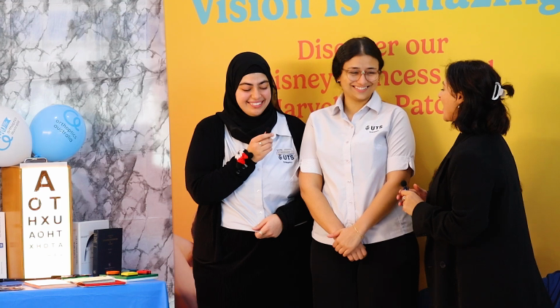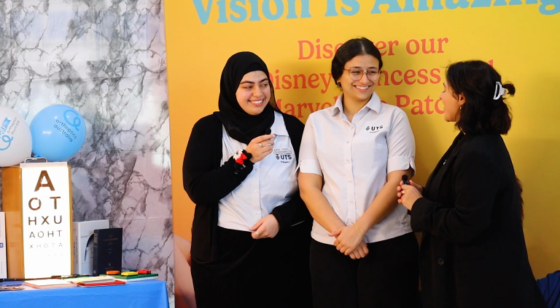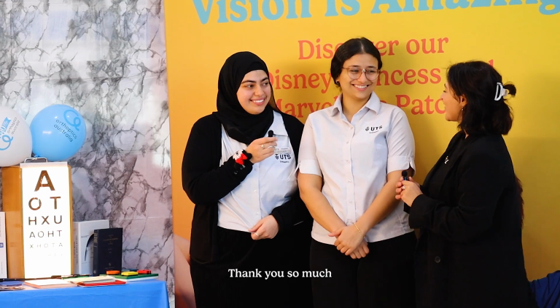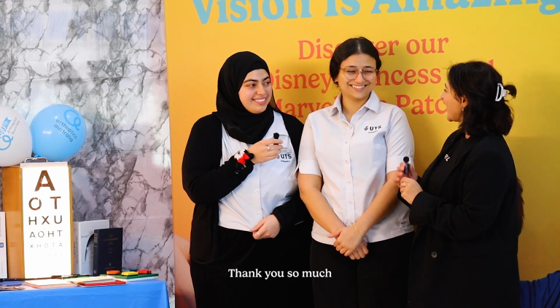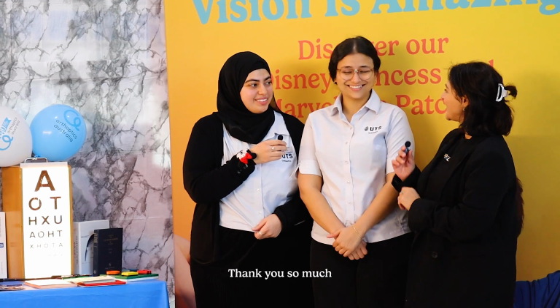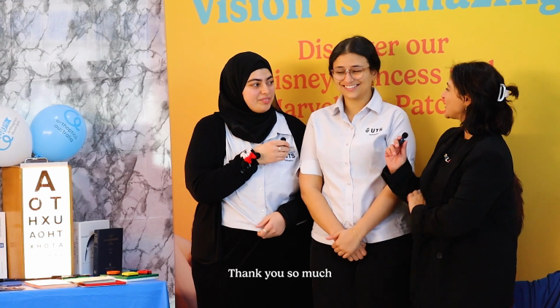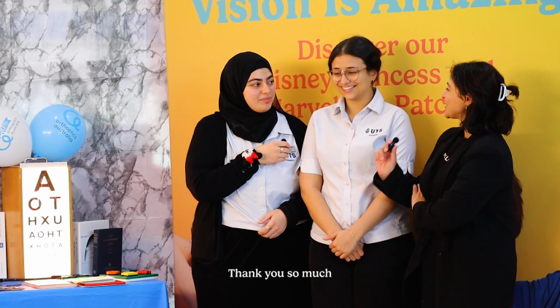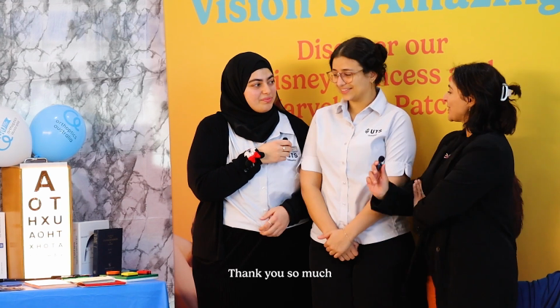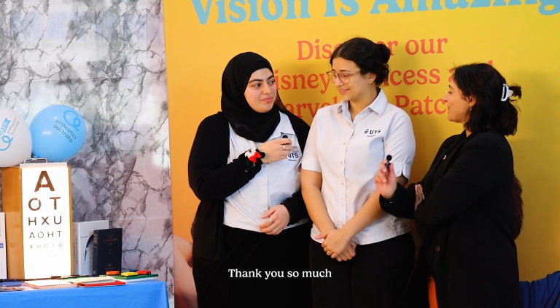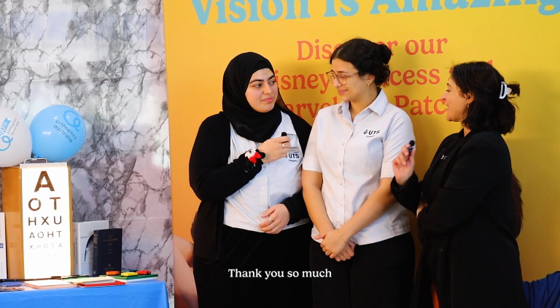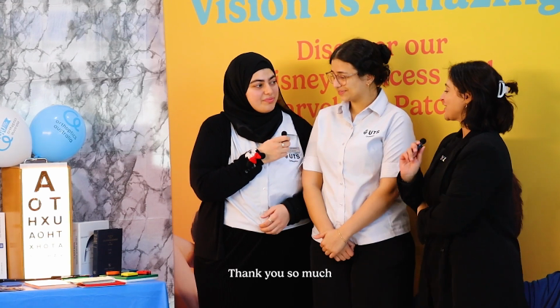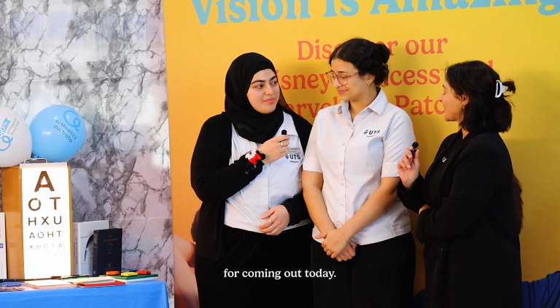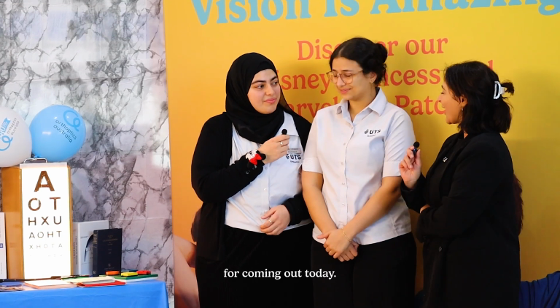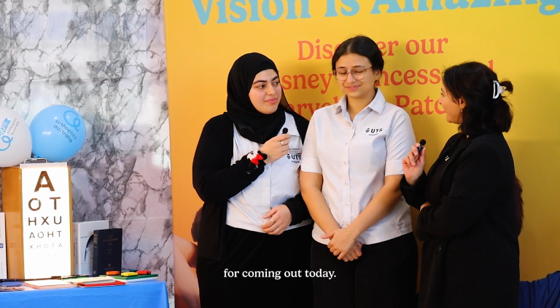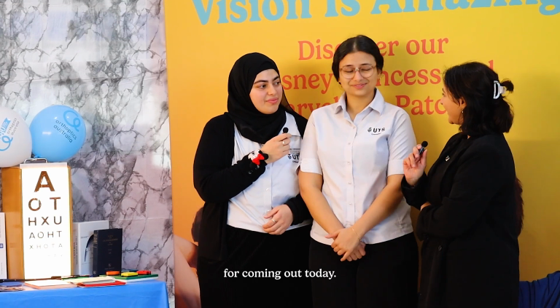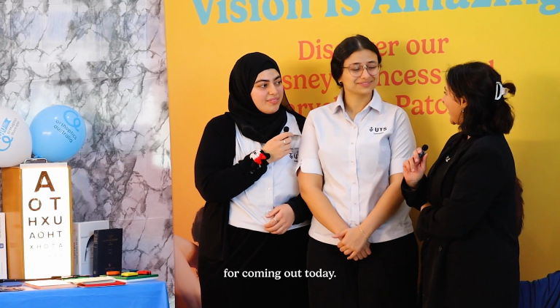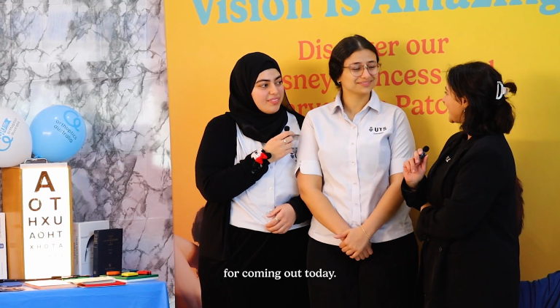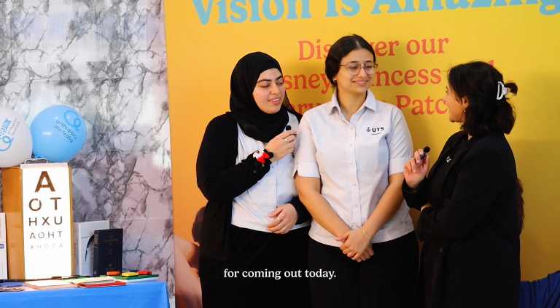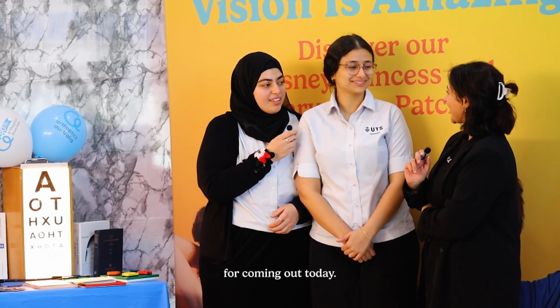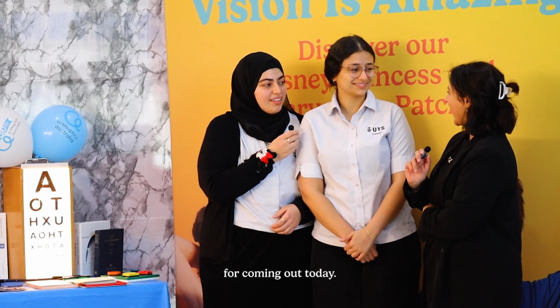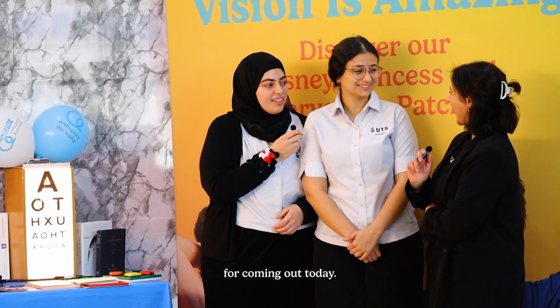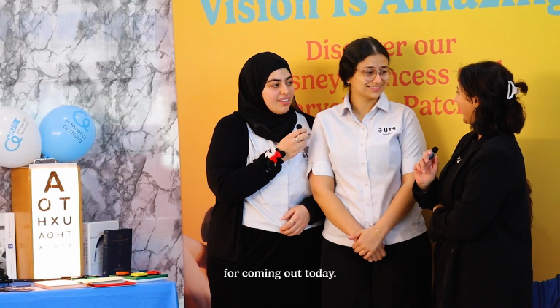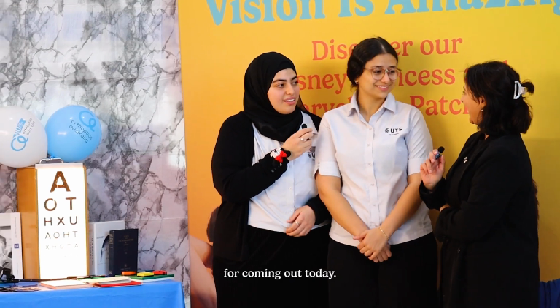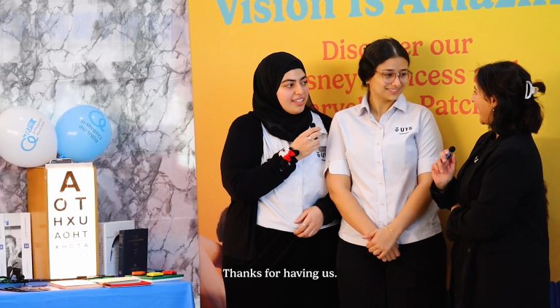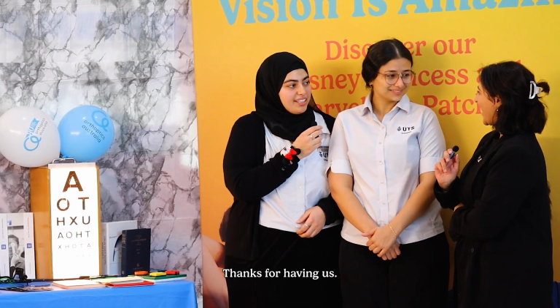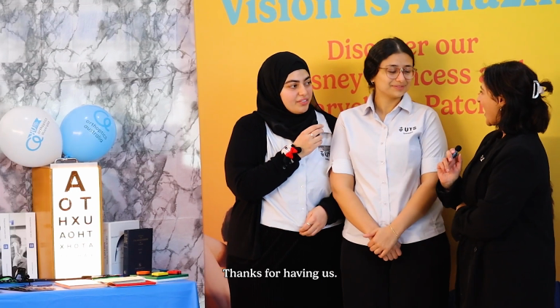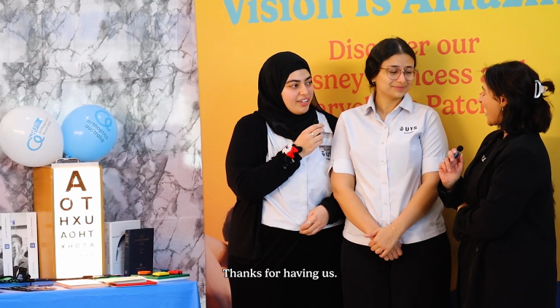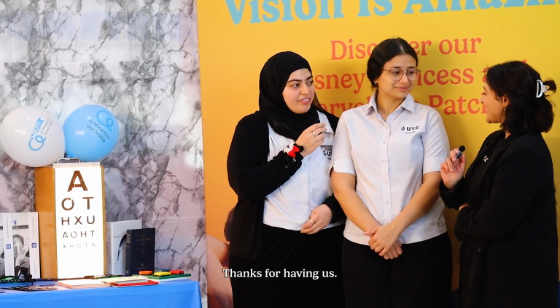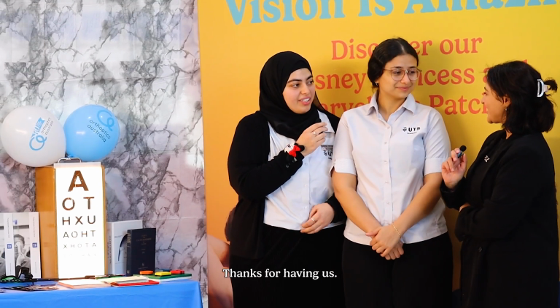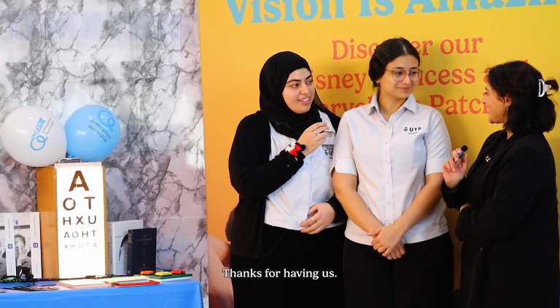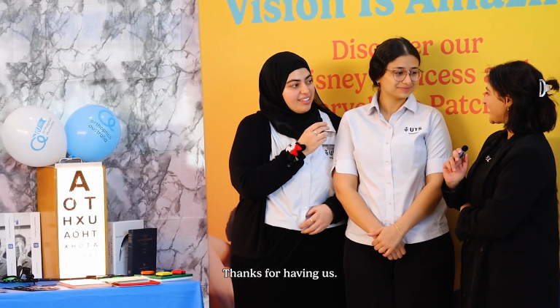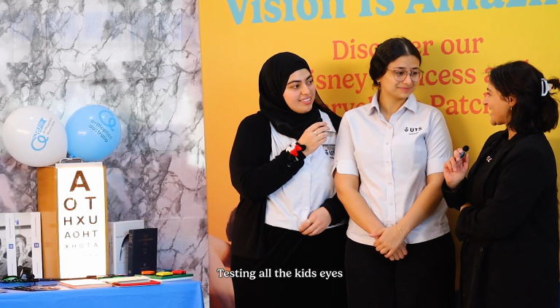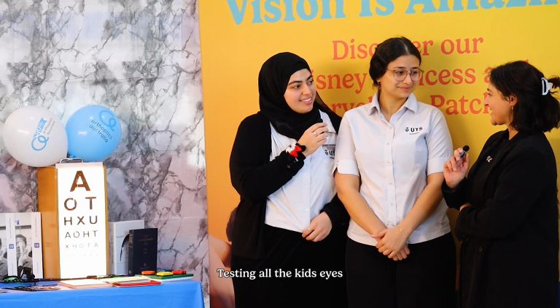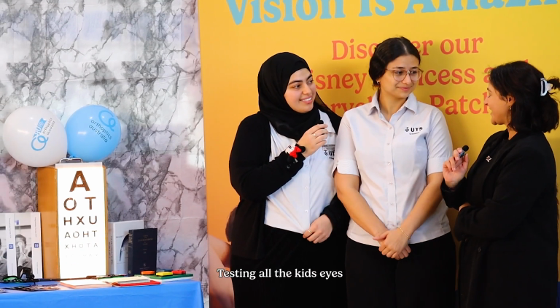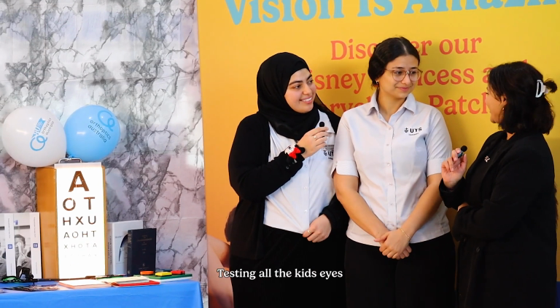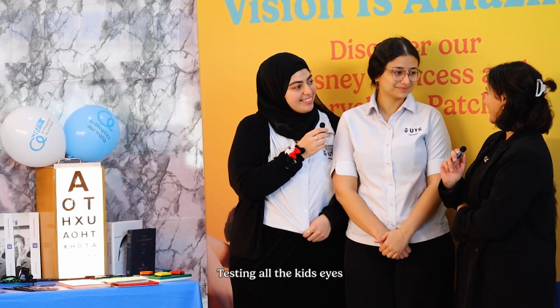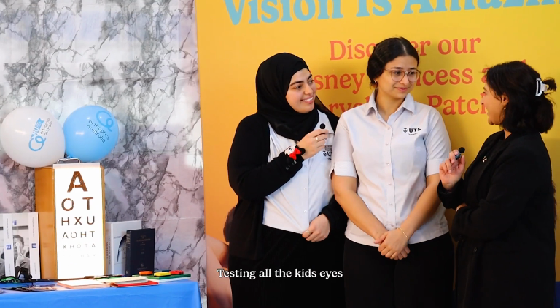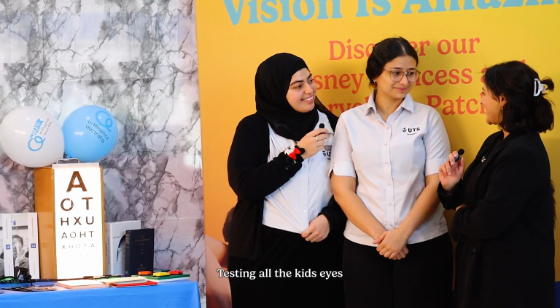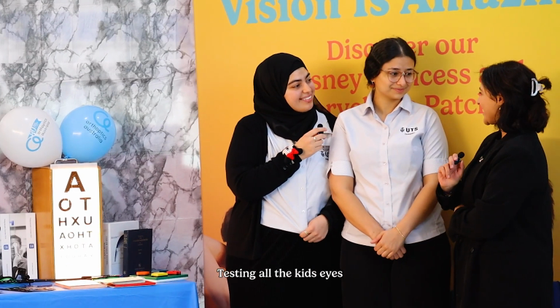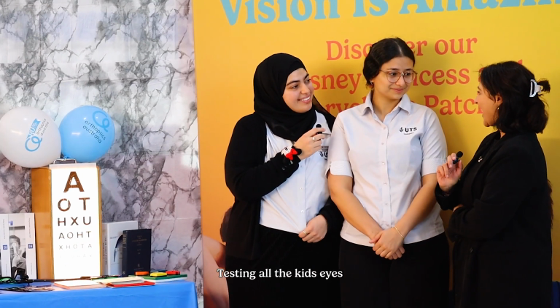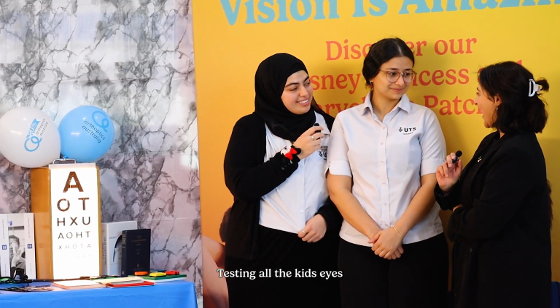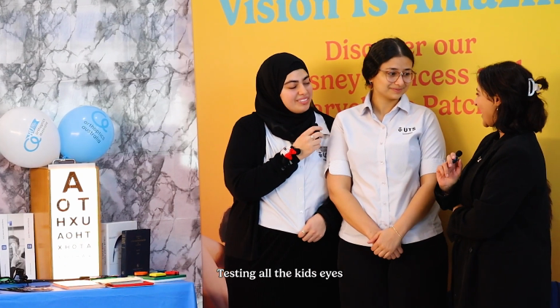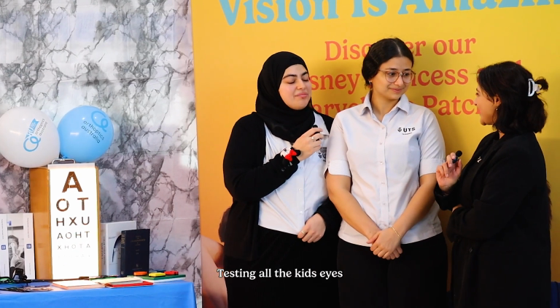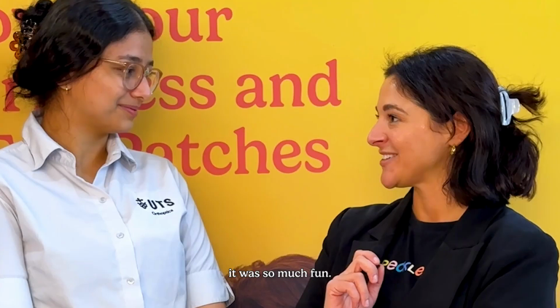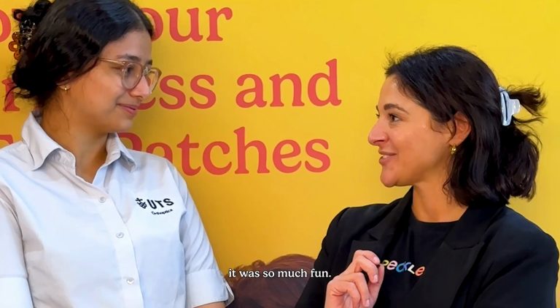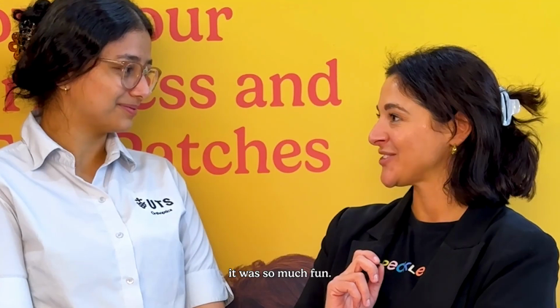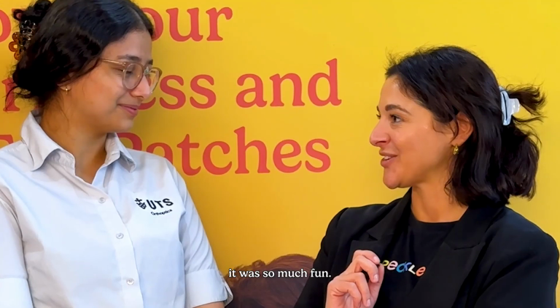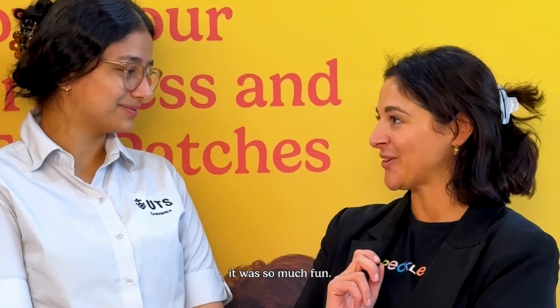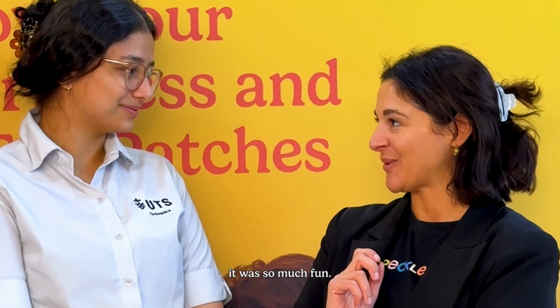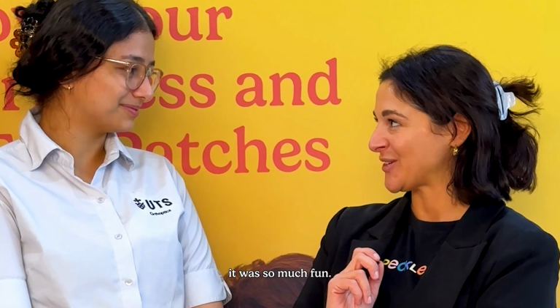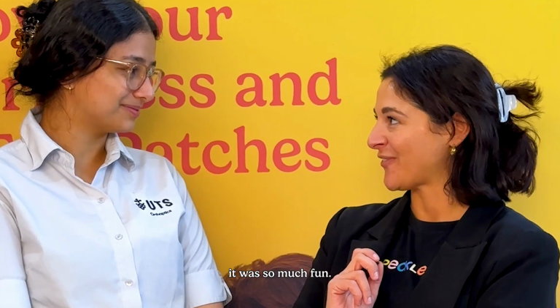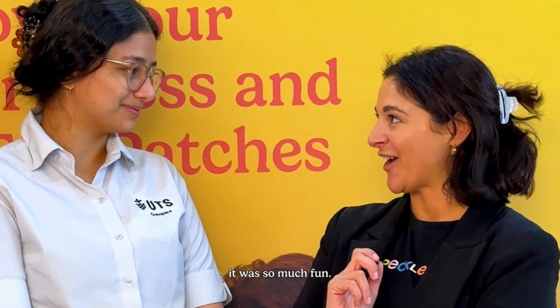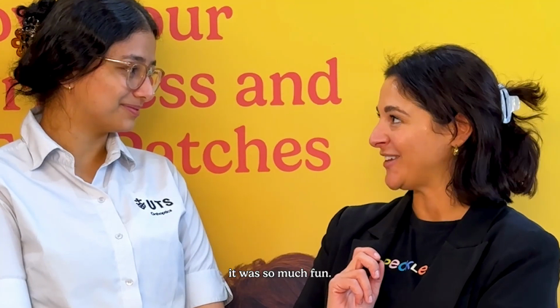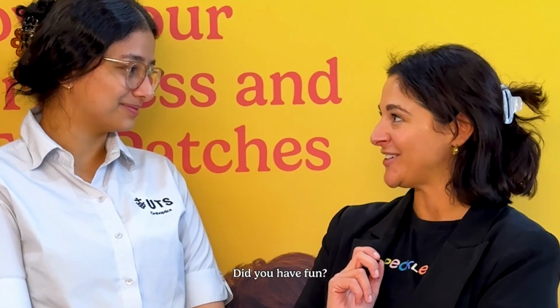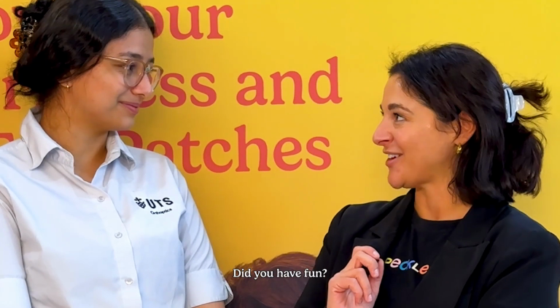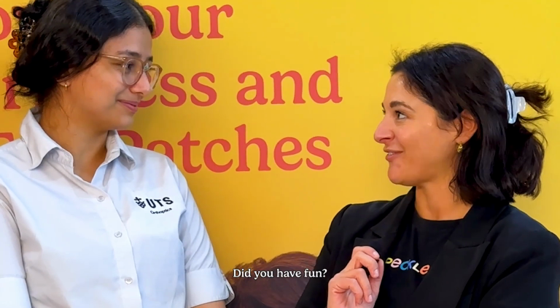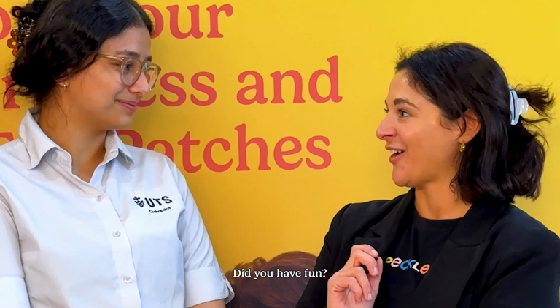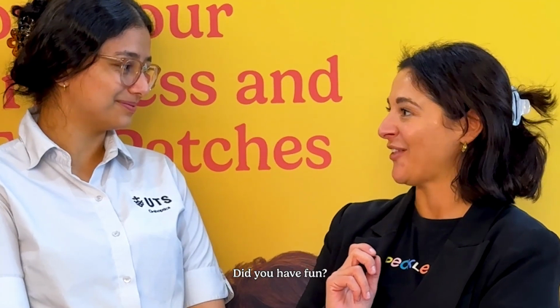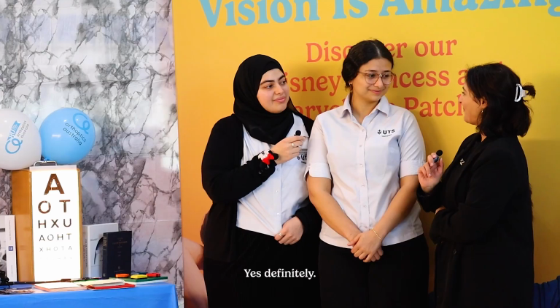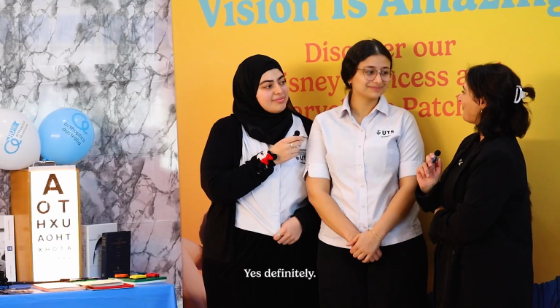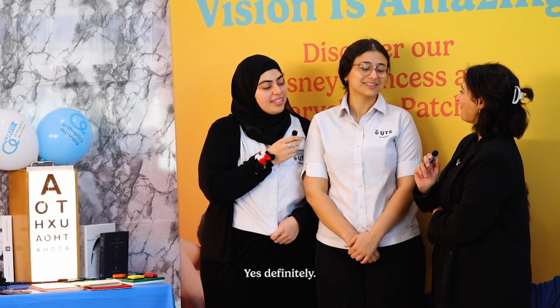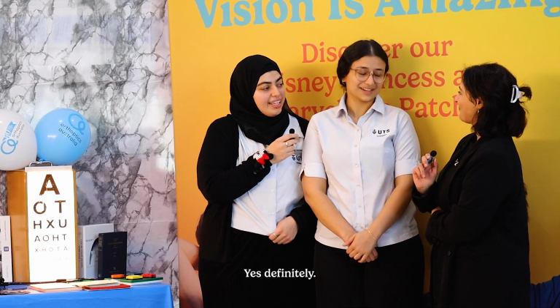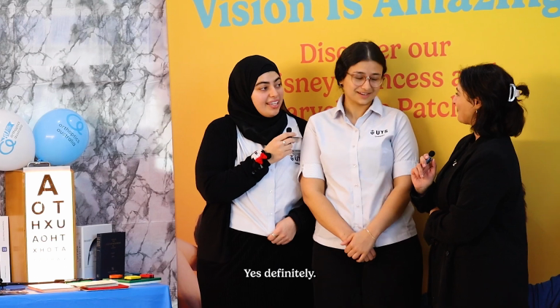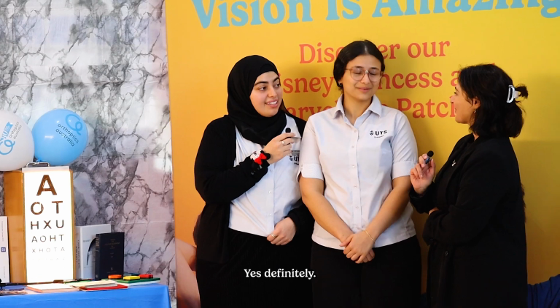Thank you so much for coming out today. Thanks for having us. Testing all the kids' eyes — it was so much fun! Did you have fun? Yeah.